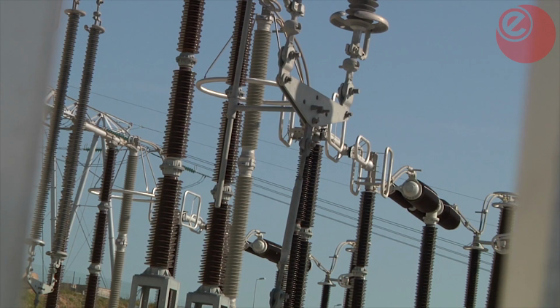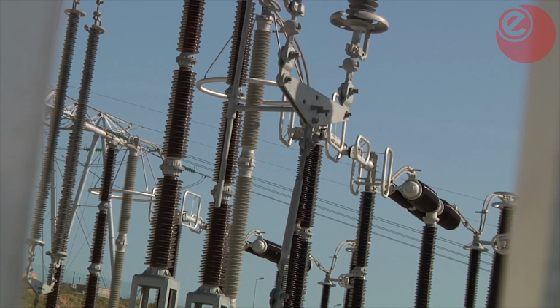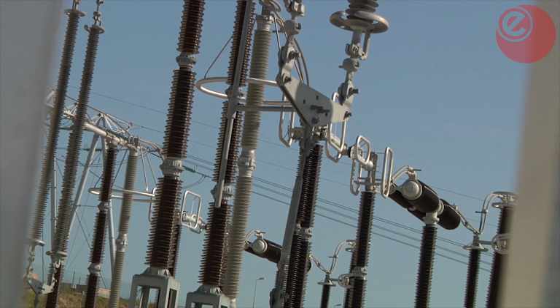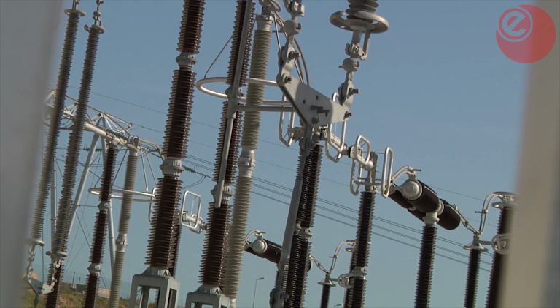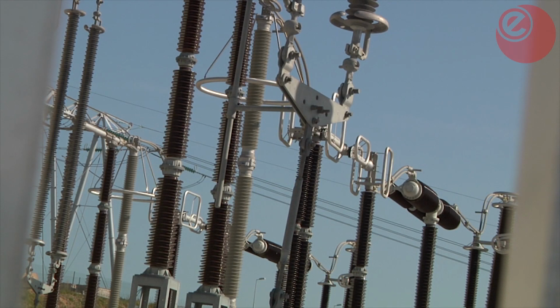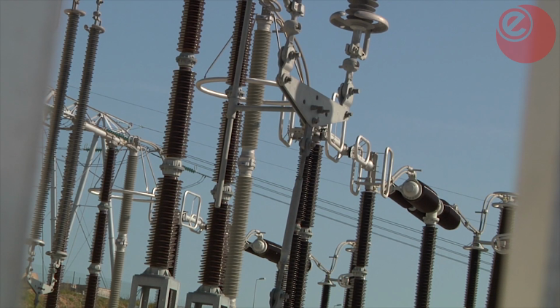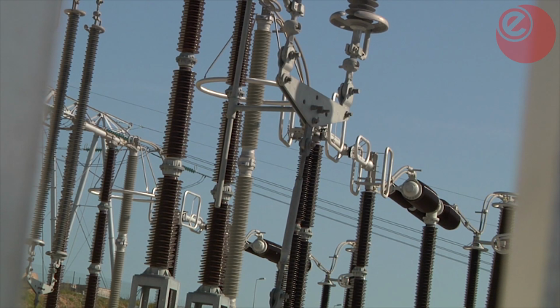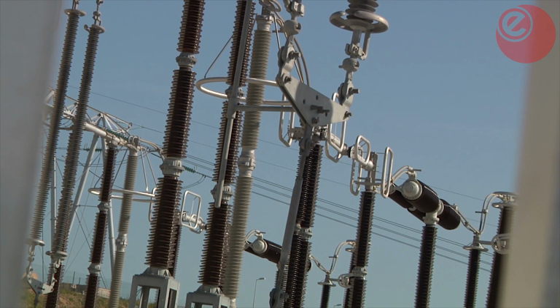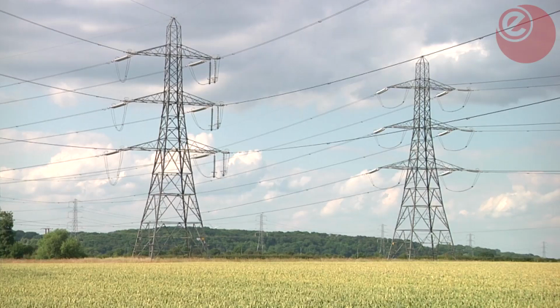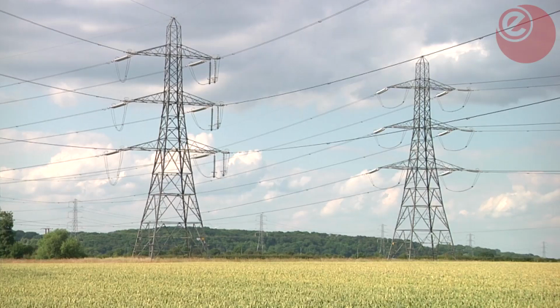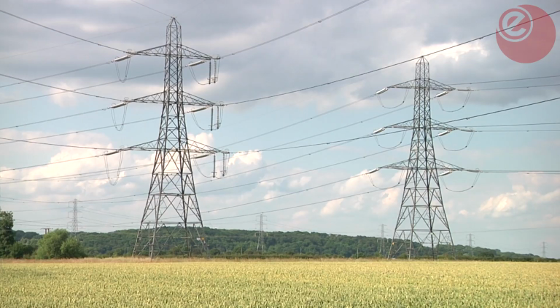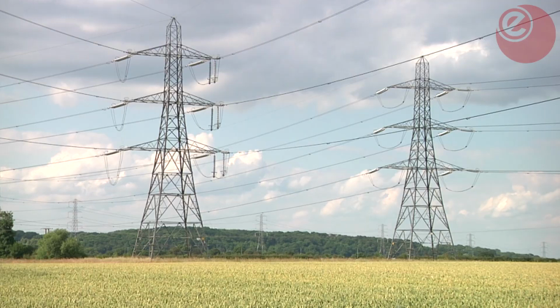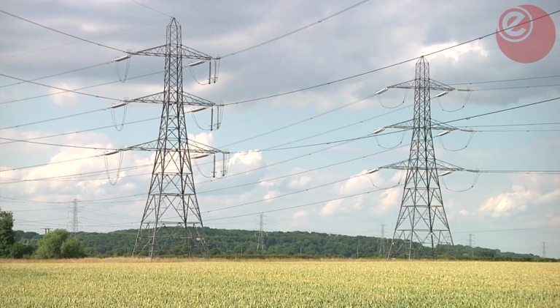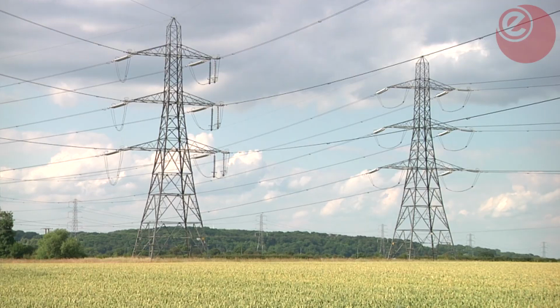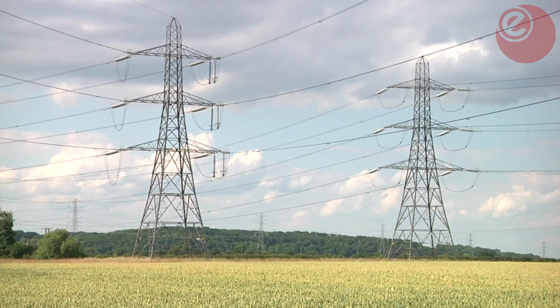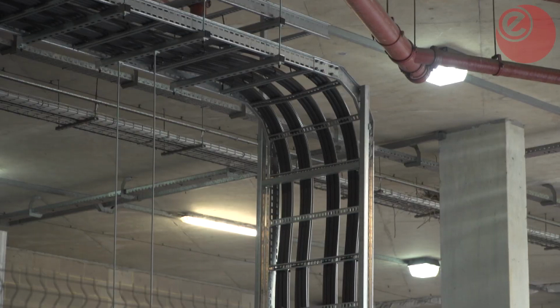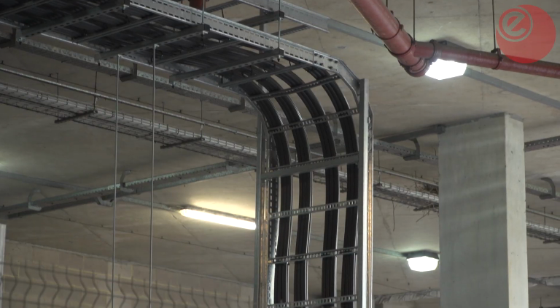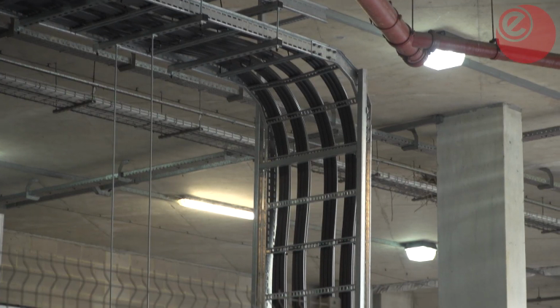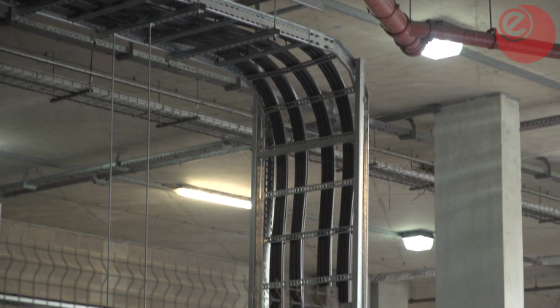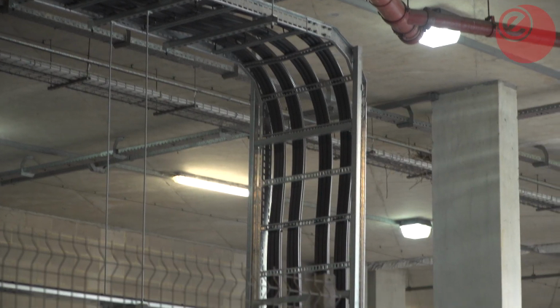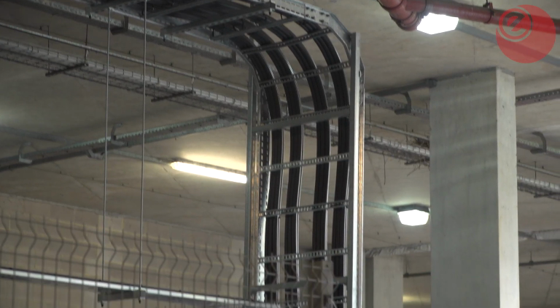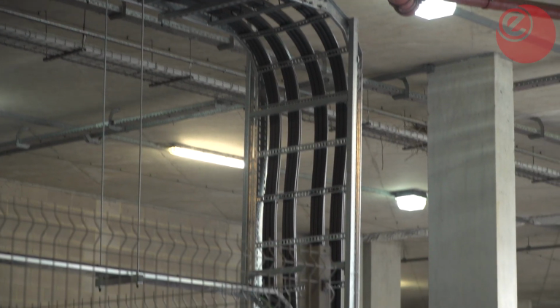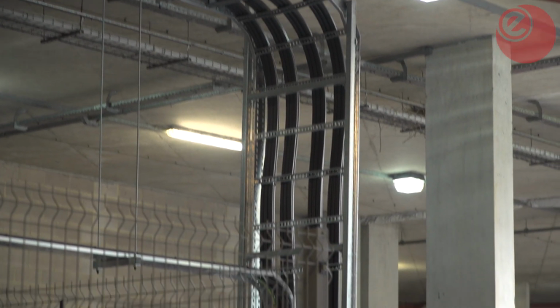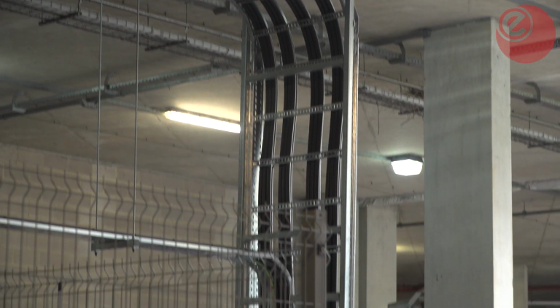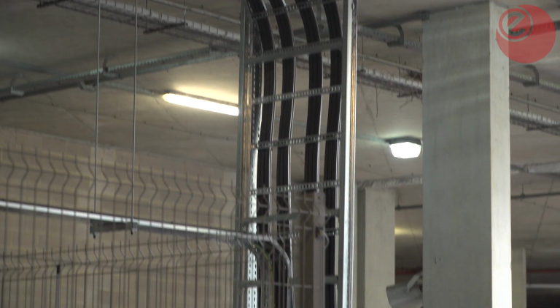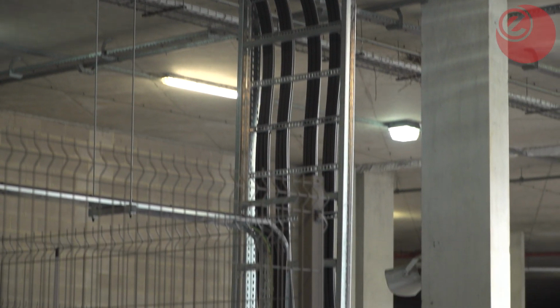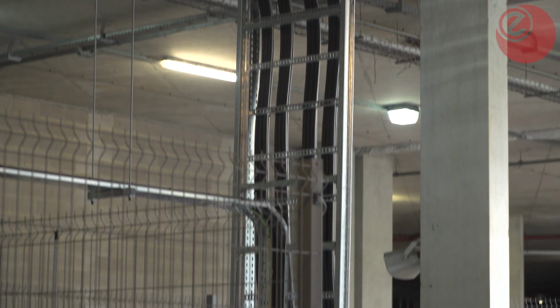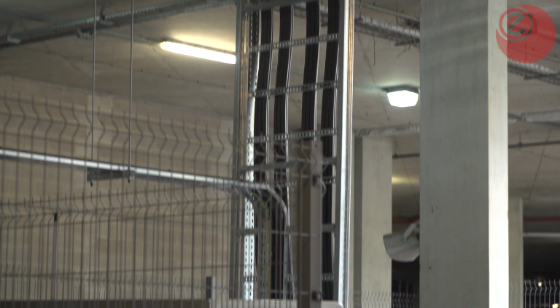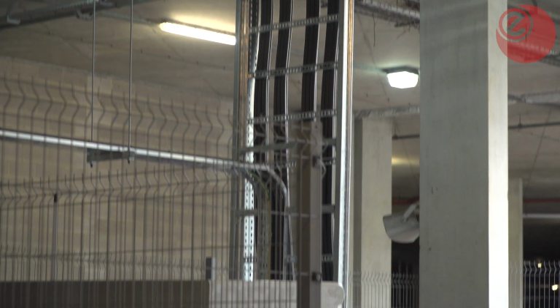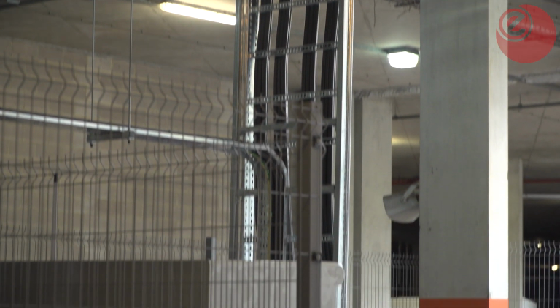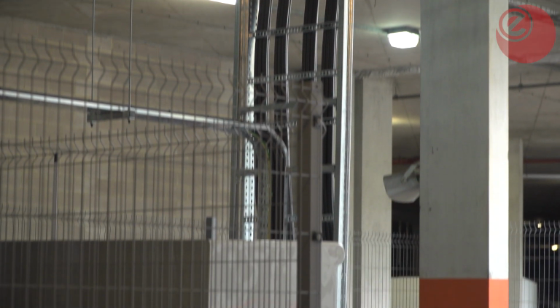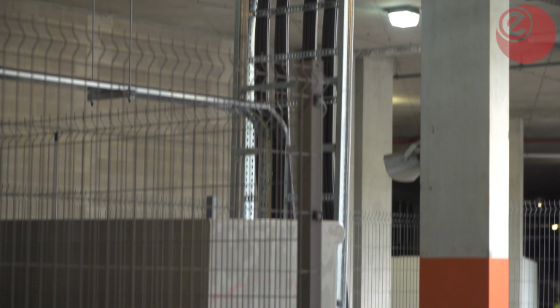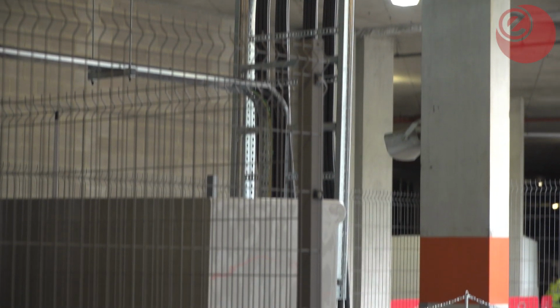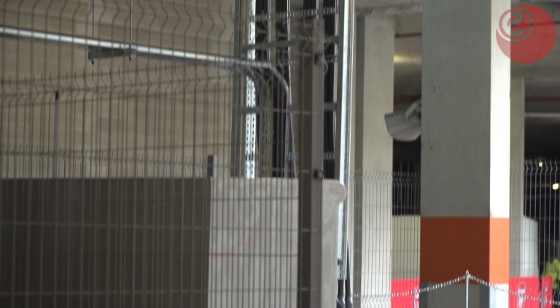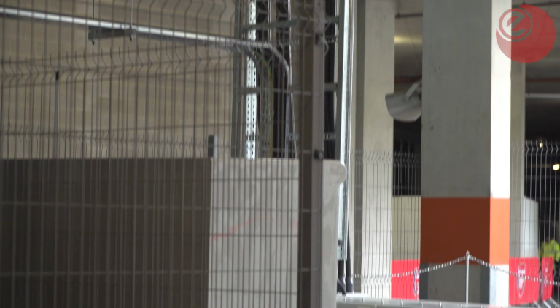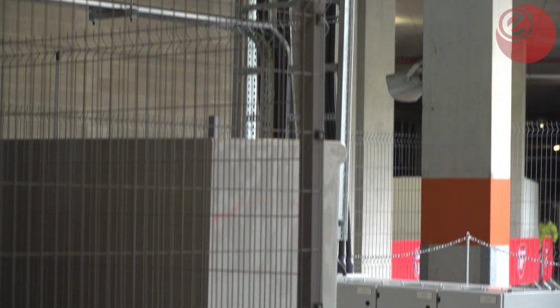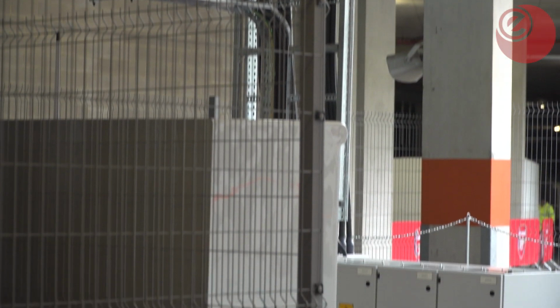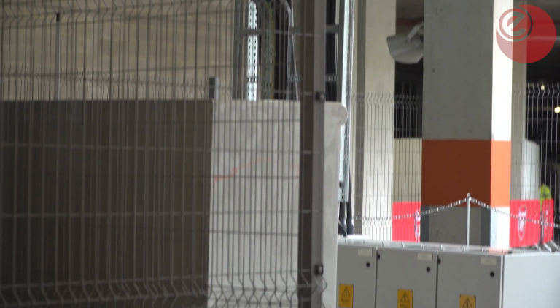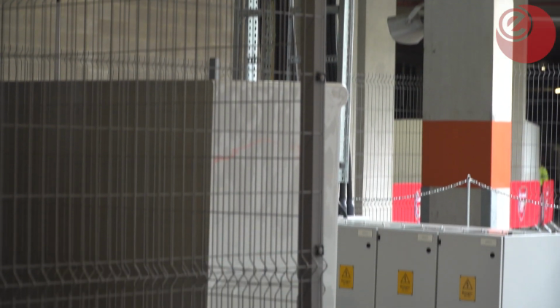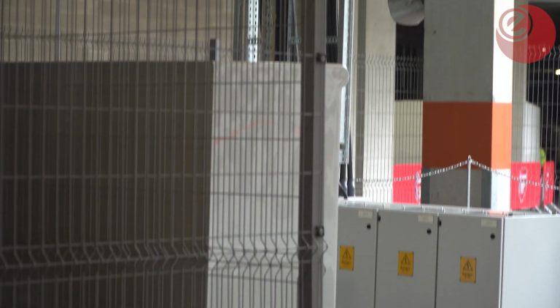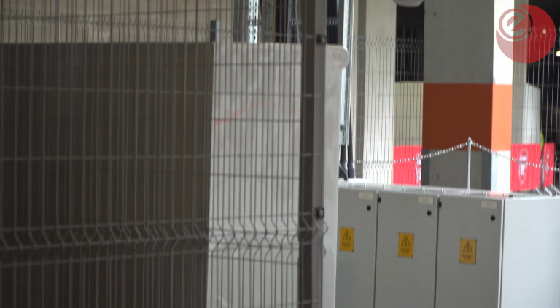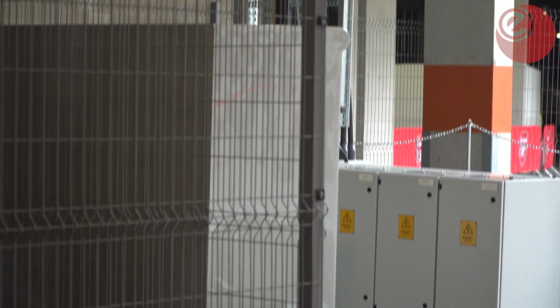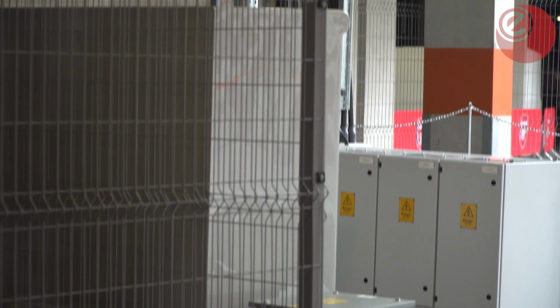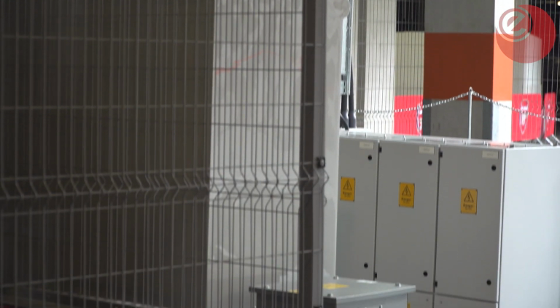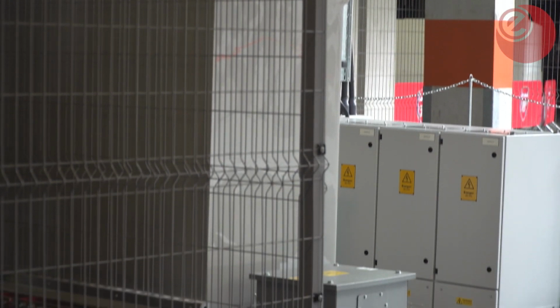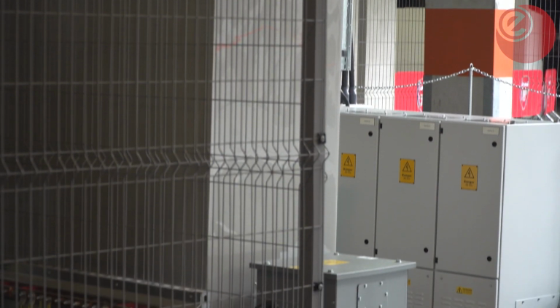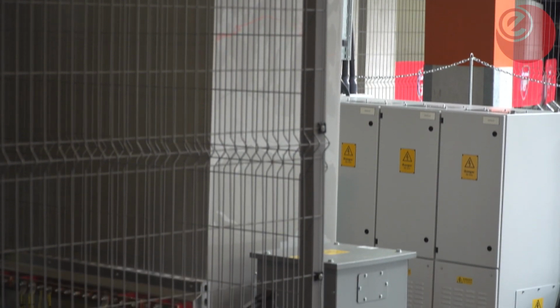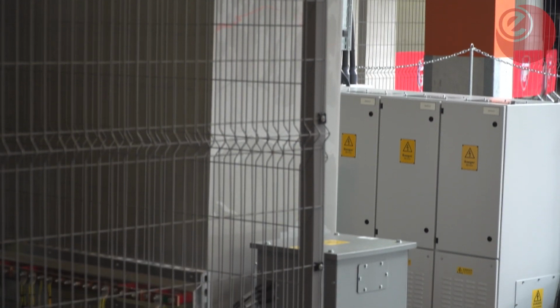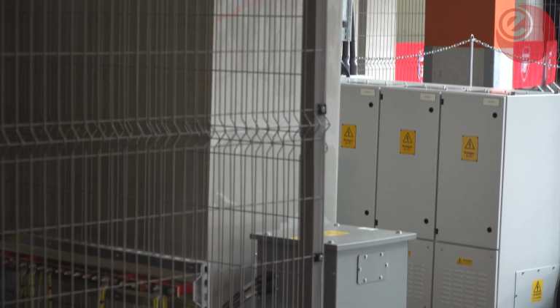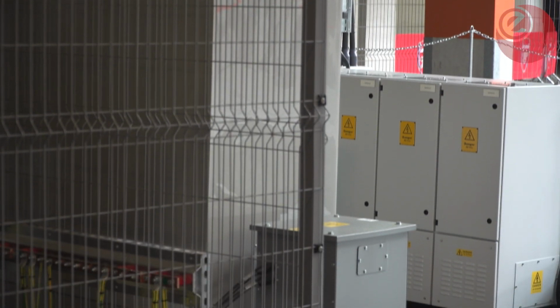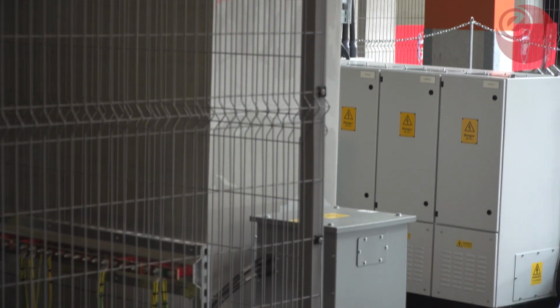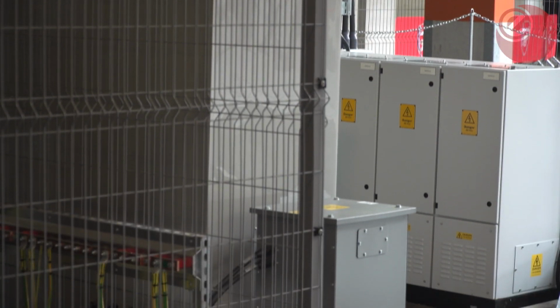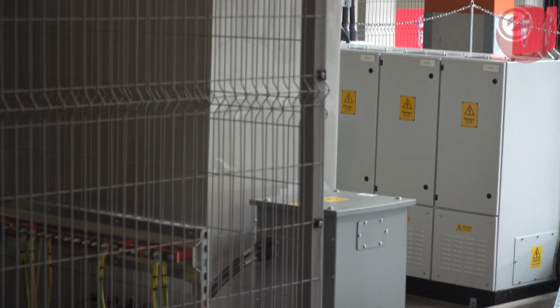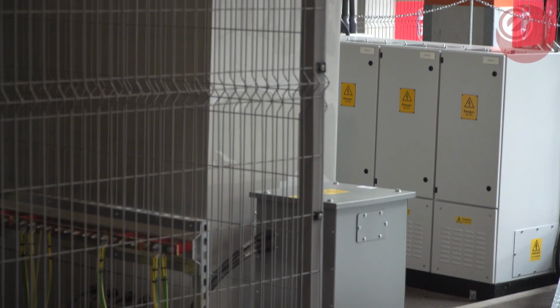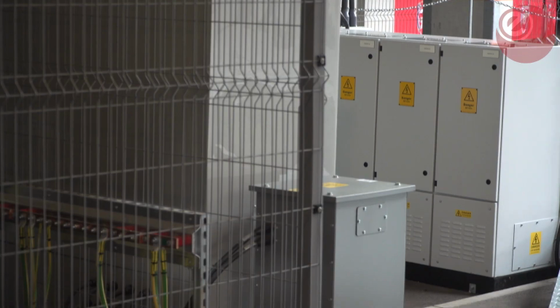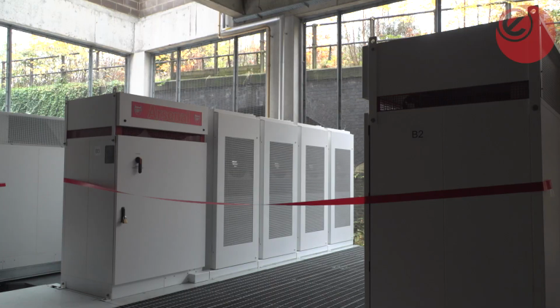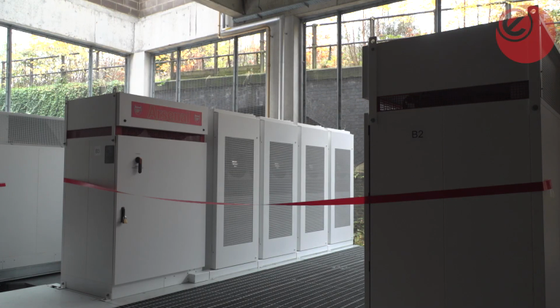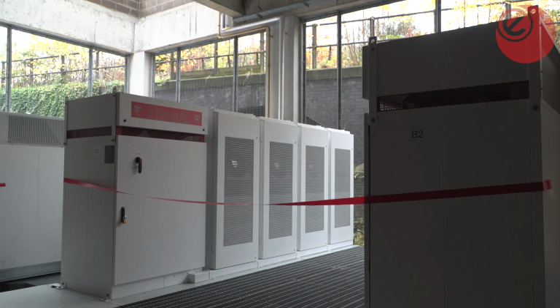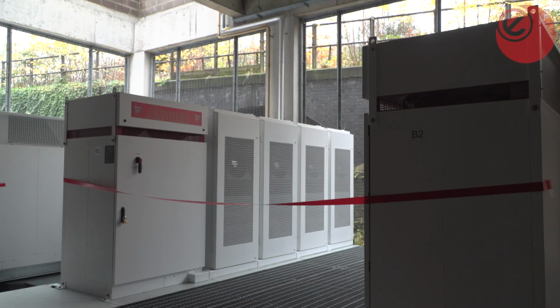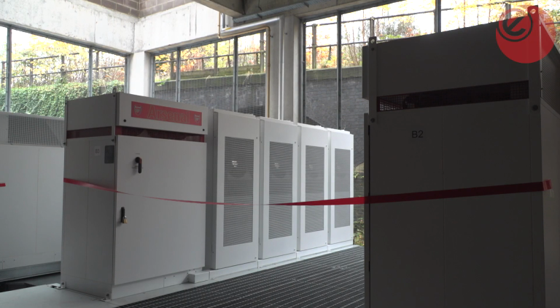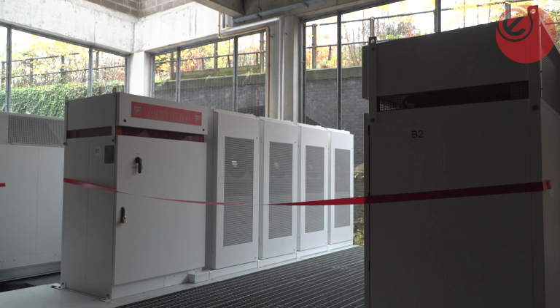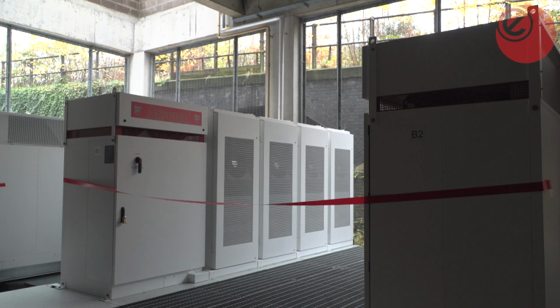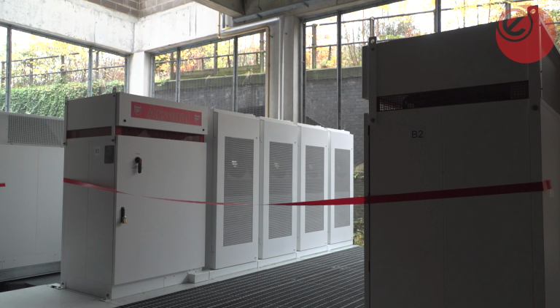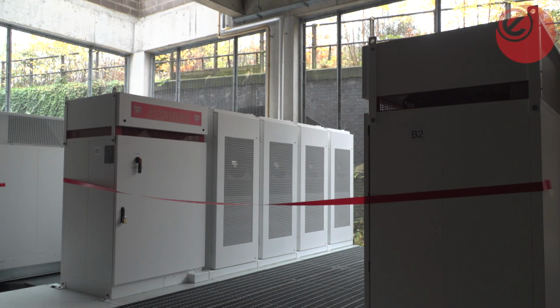Octopus Energy is providing the electricity powering the batteries and Downing LLP helped source the funding. But why did they want to get involved?